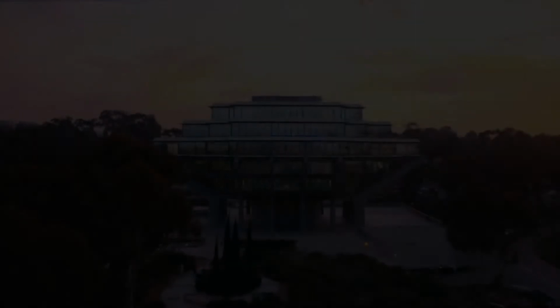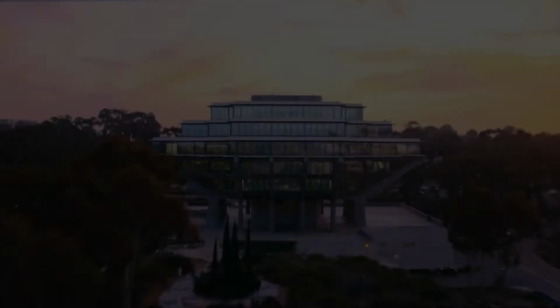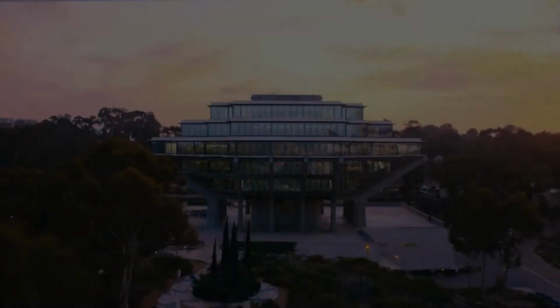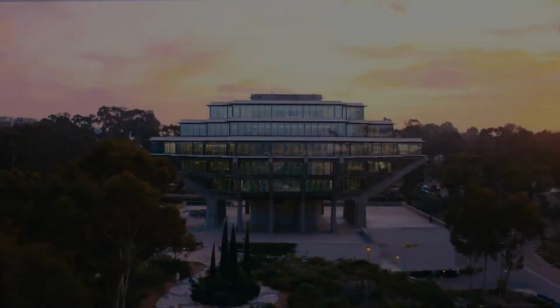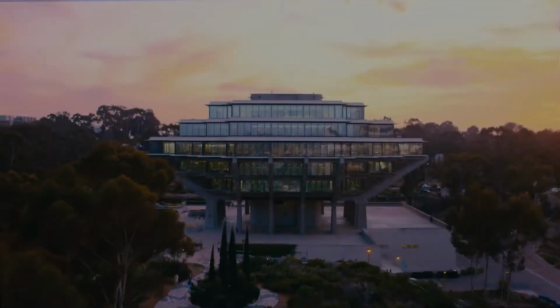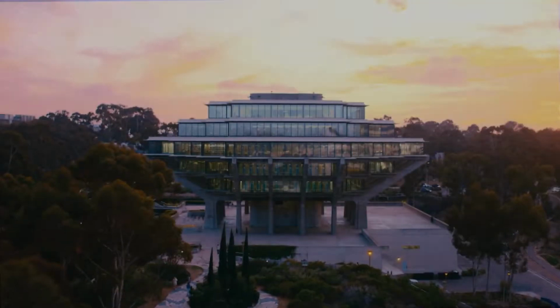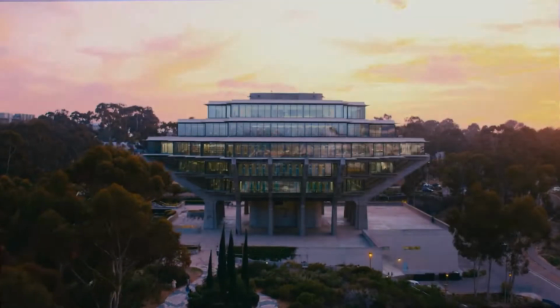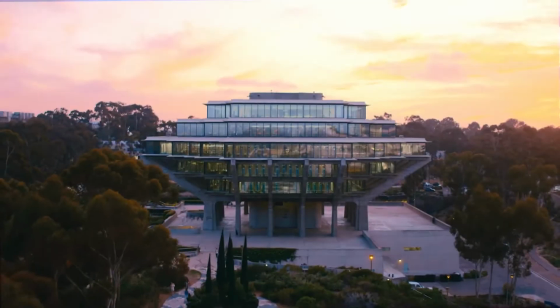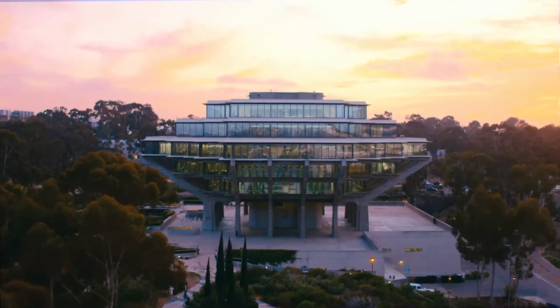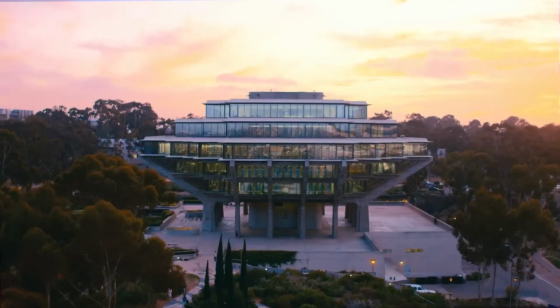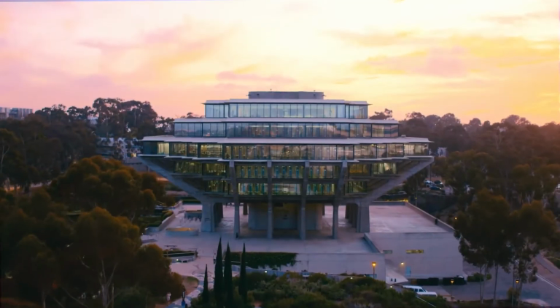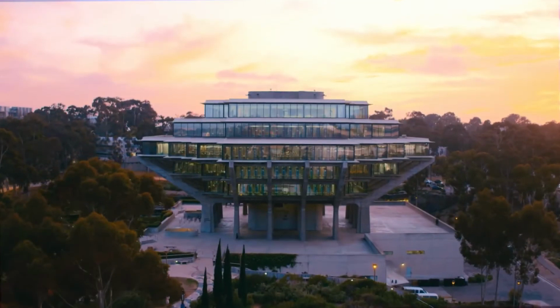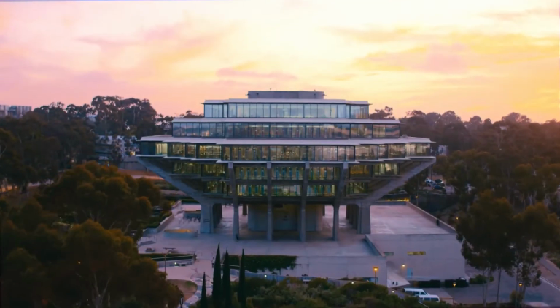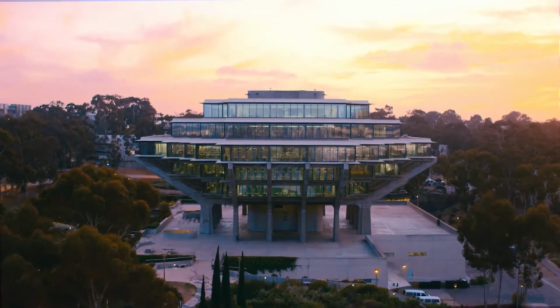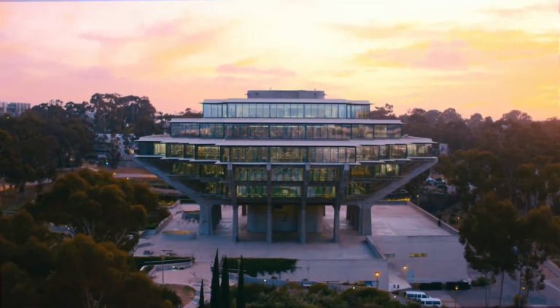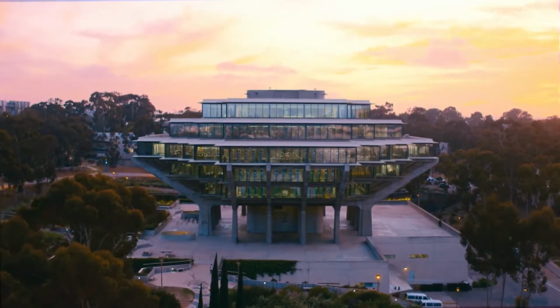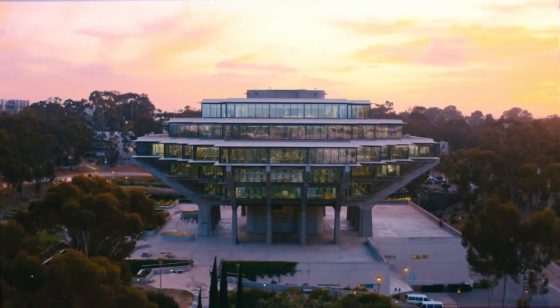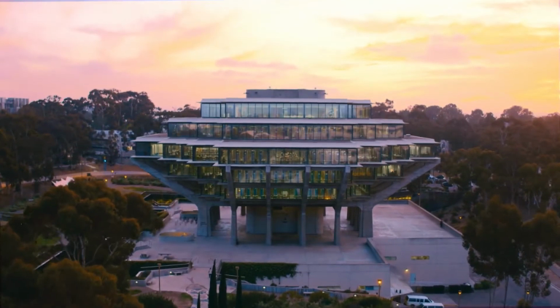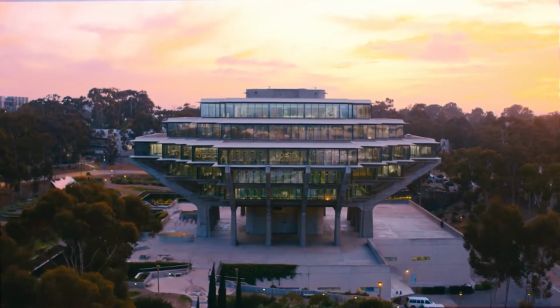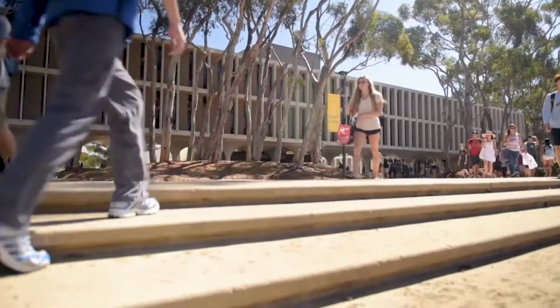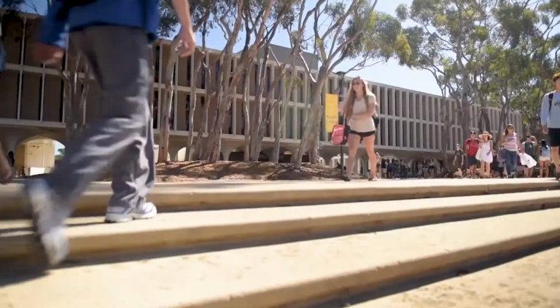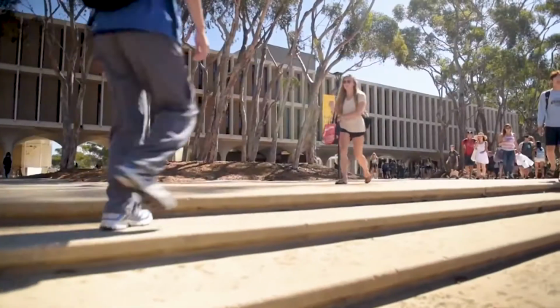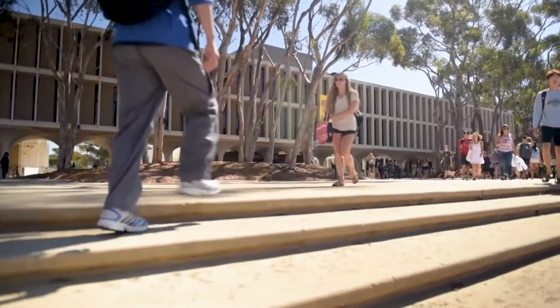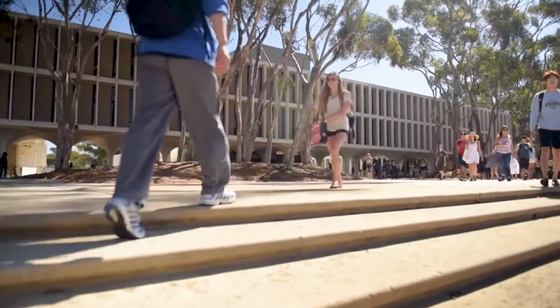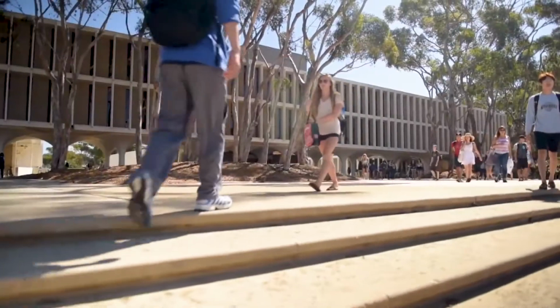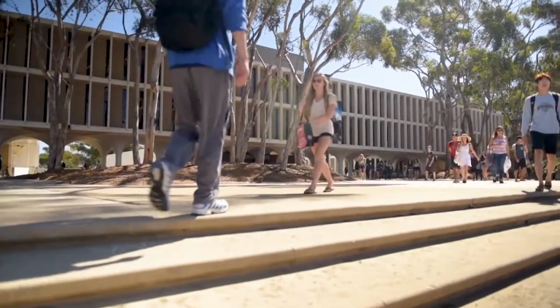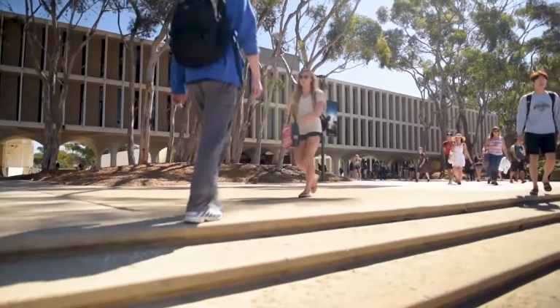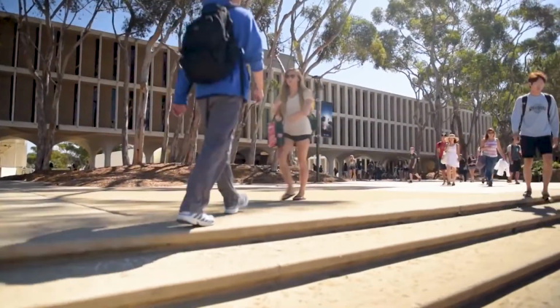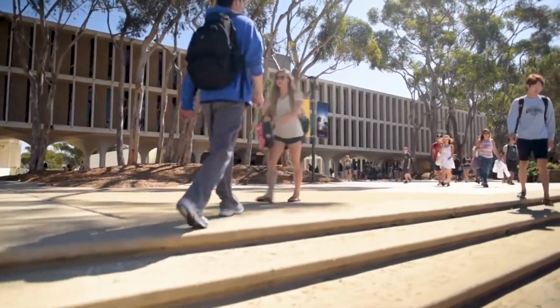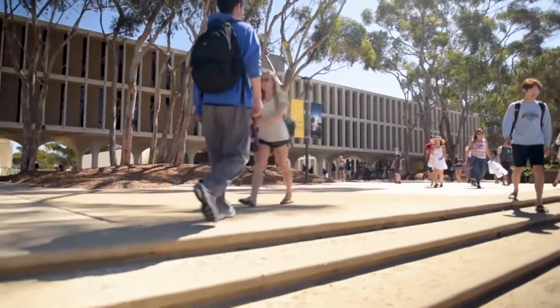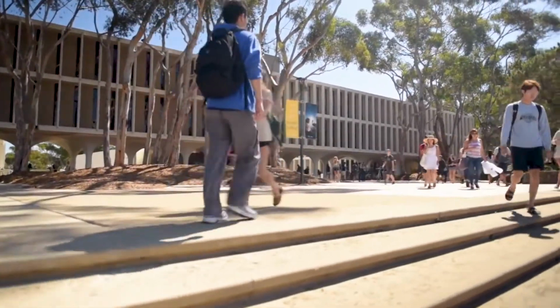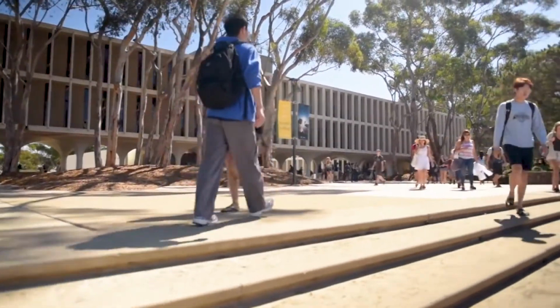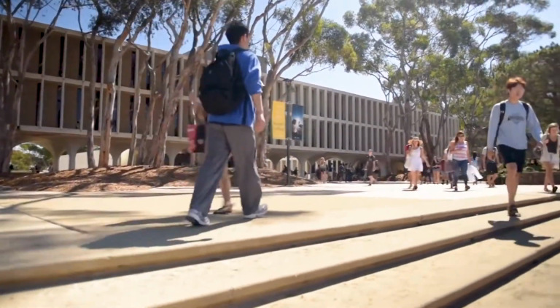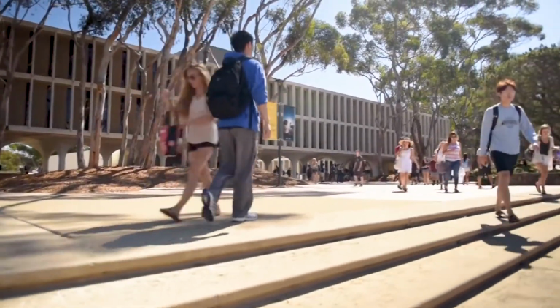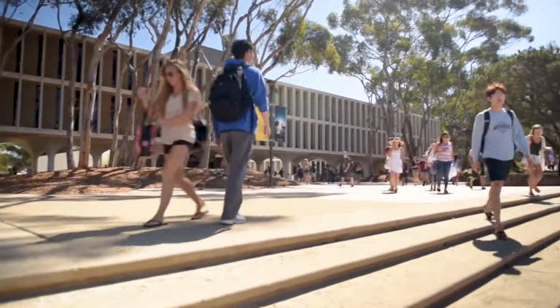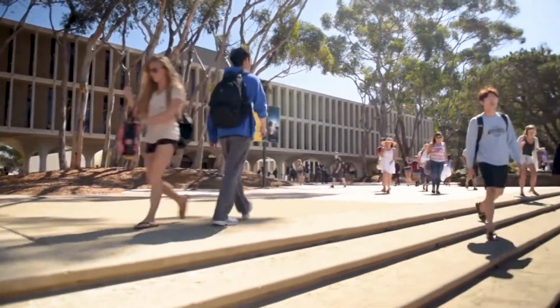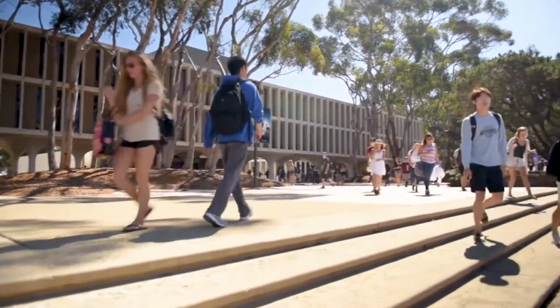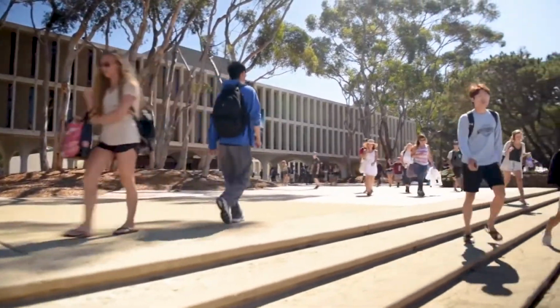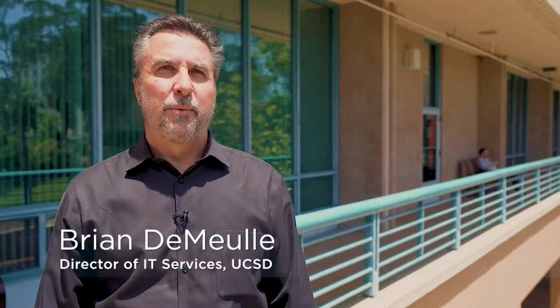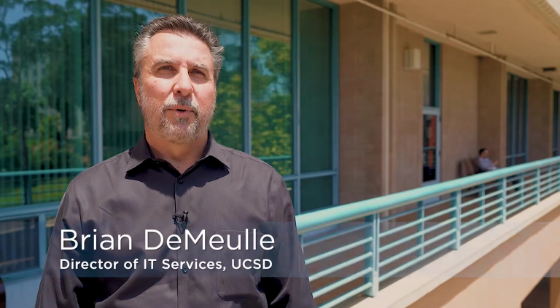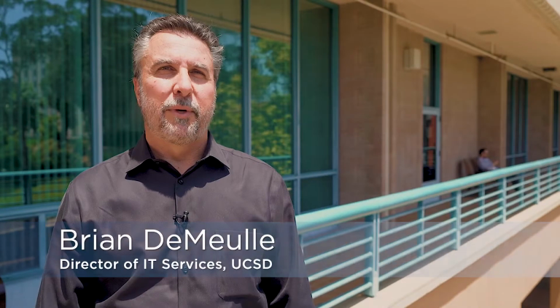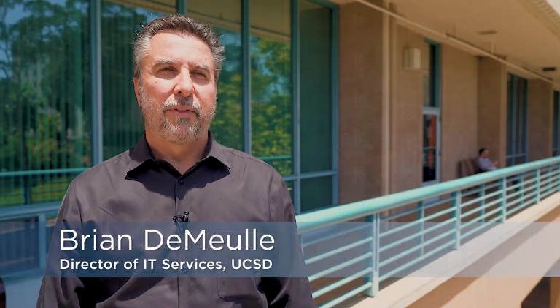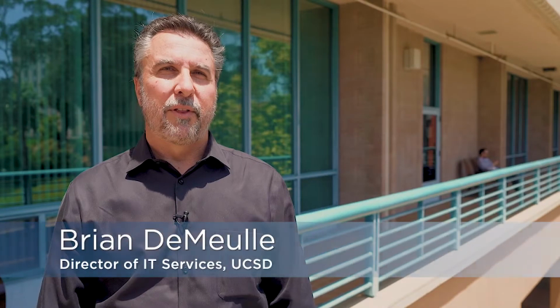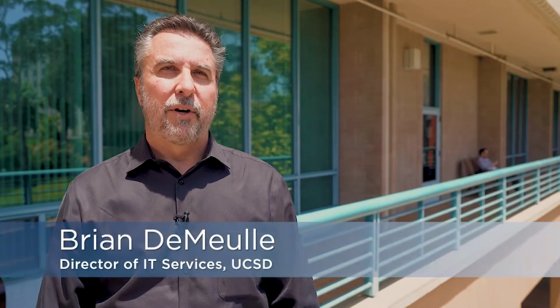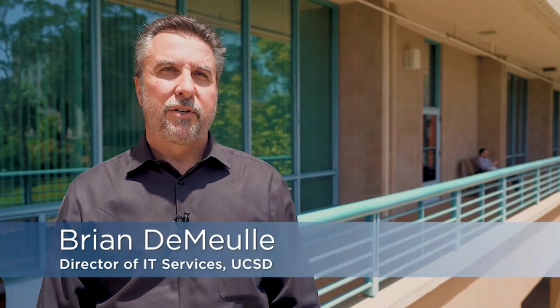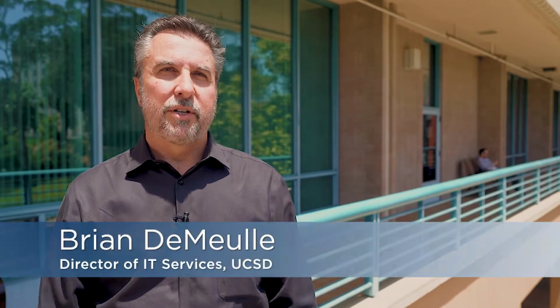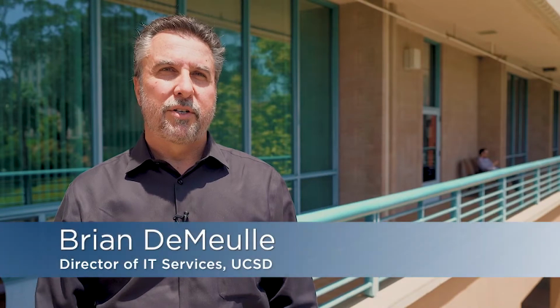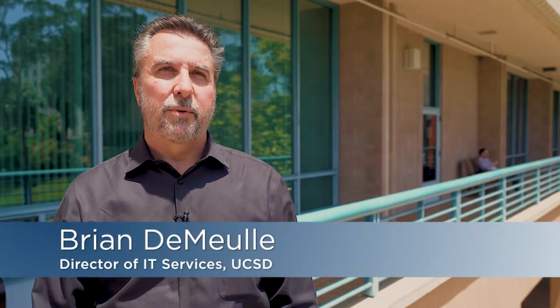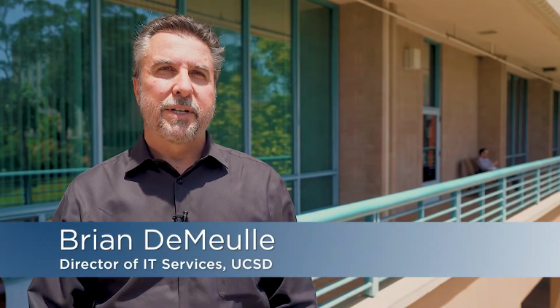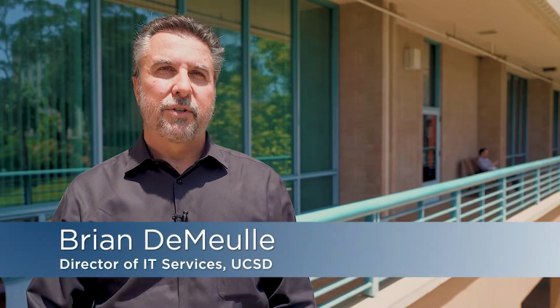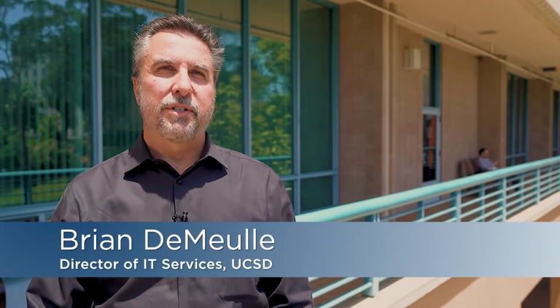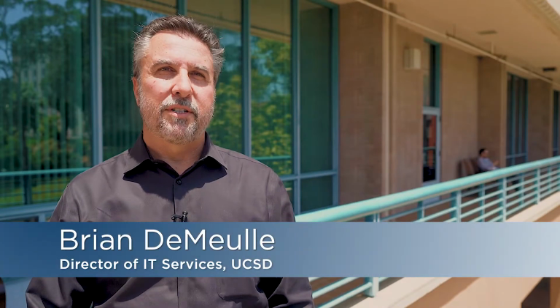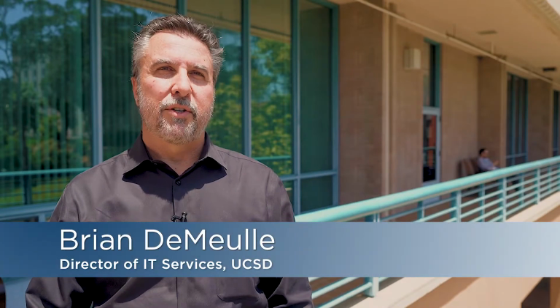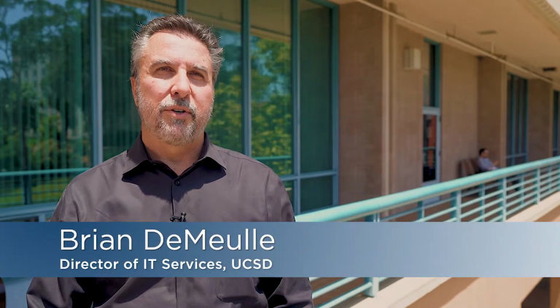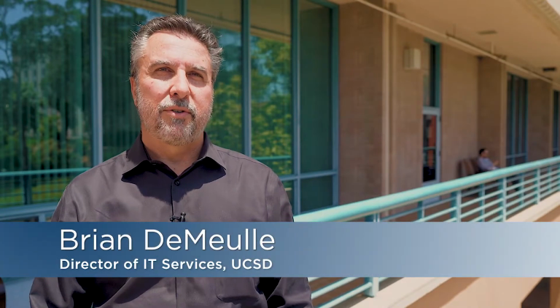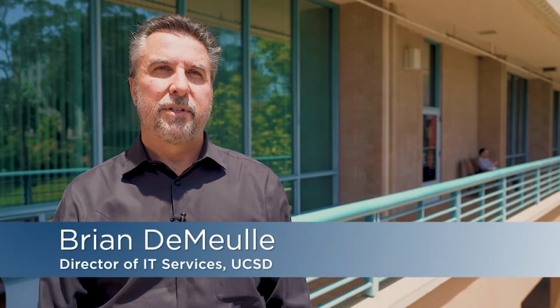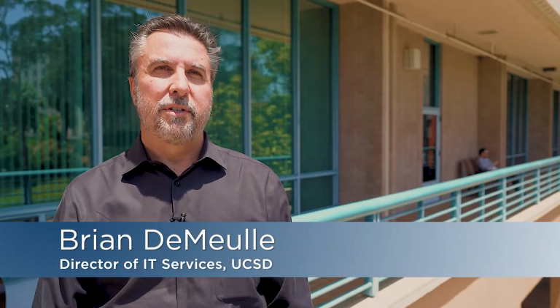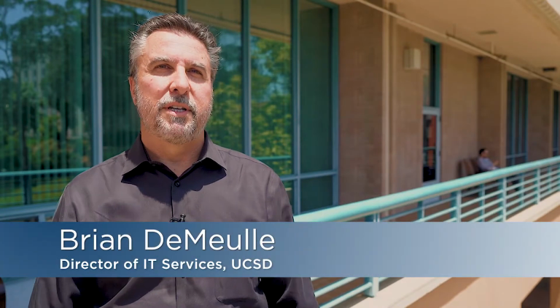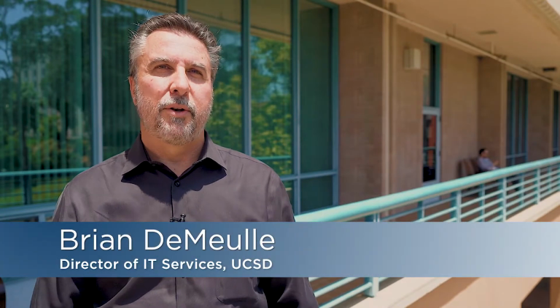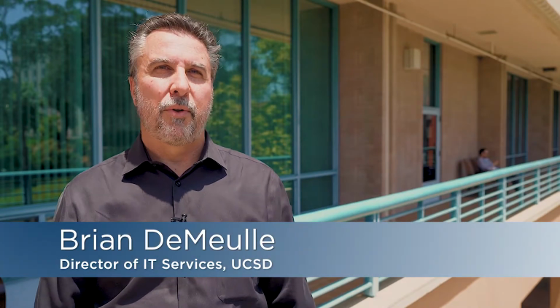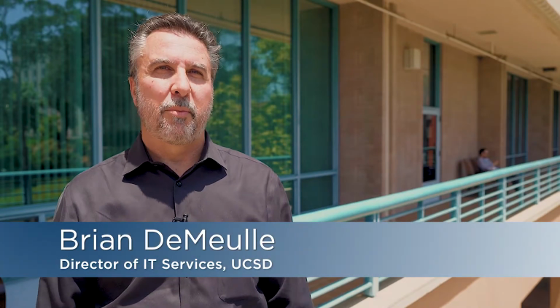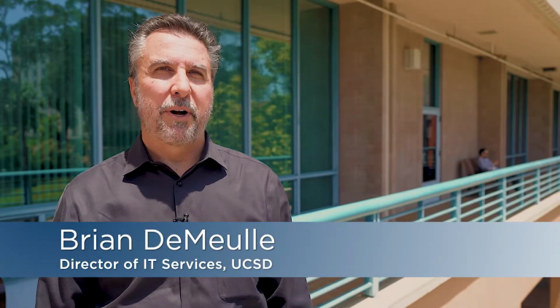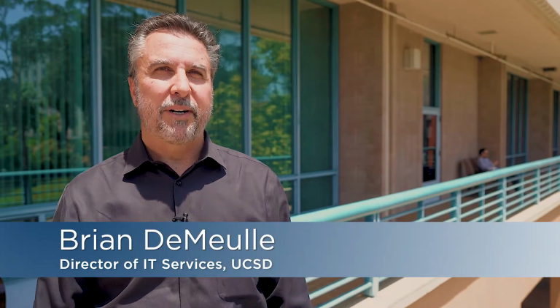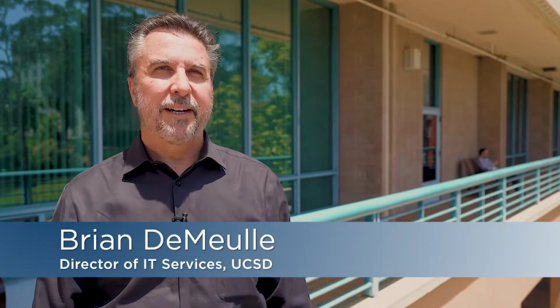UC San Diego has roughly 38,000 students currently. We're one of the largest research institutions in North America.